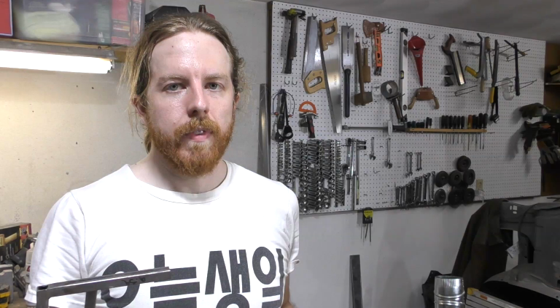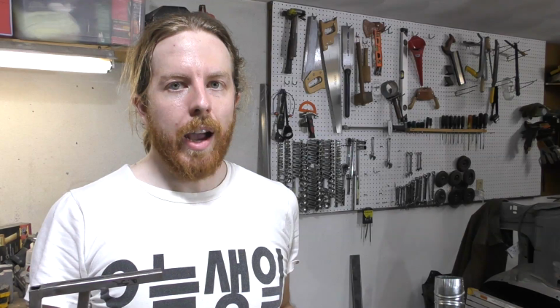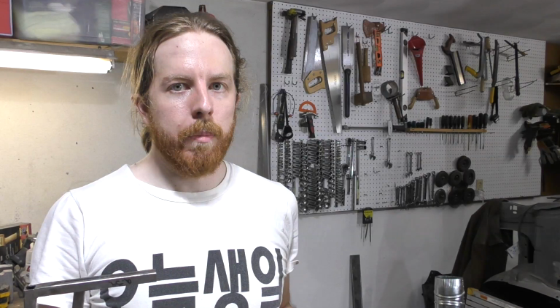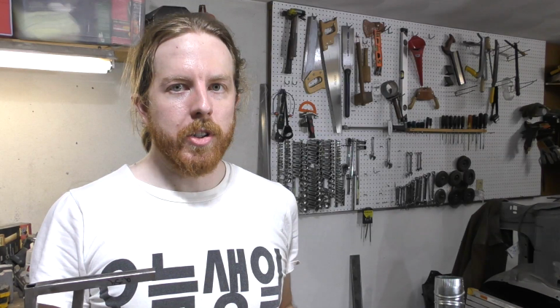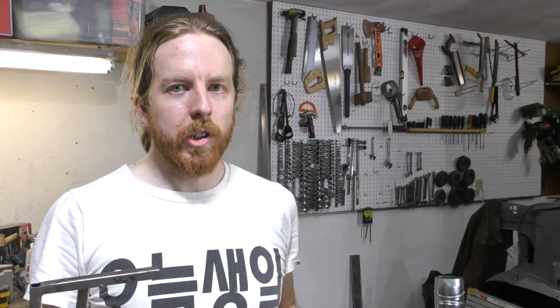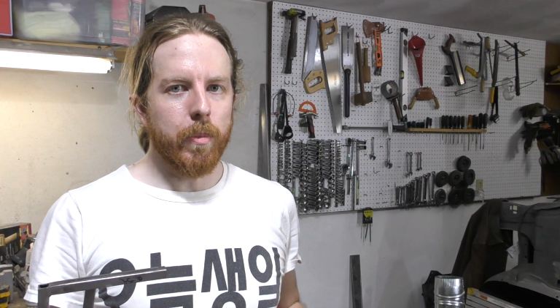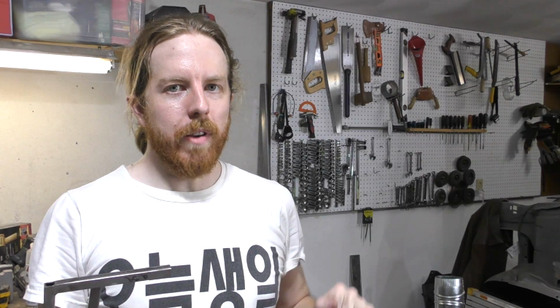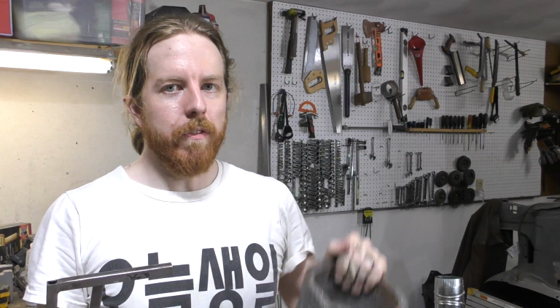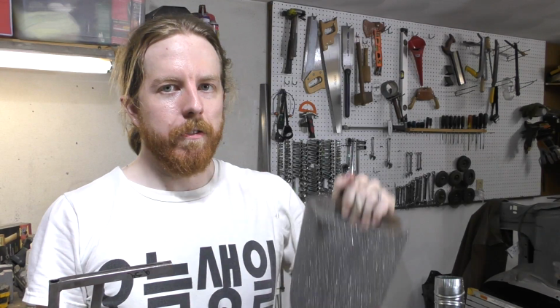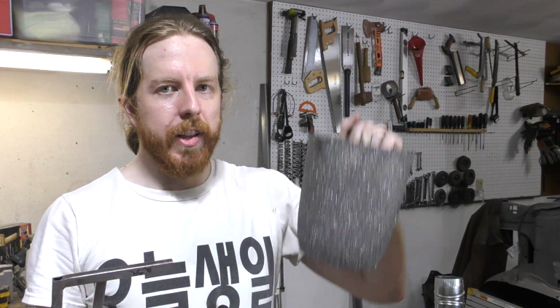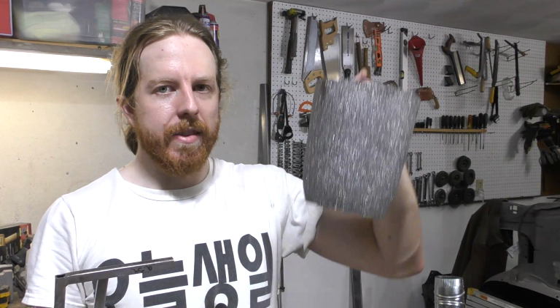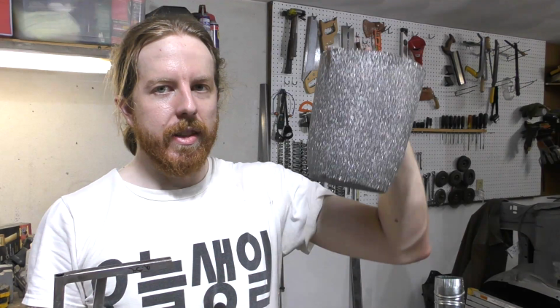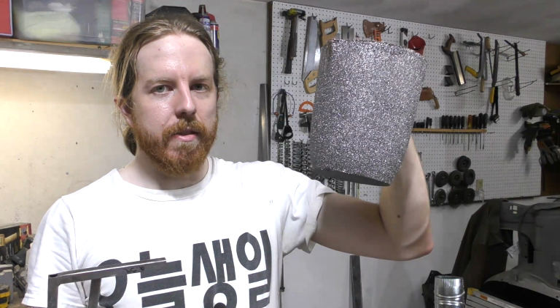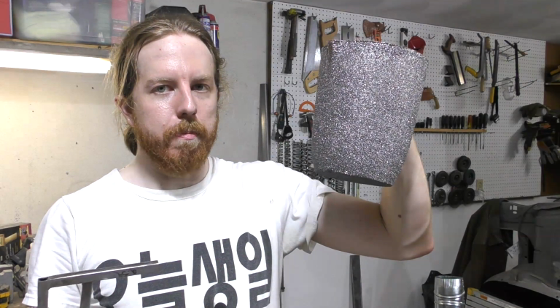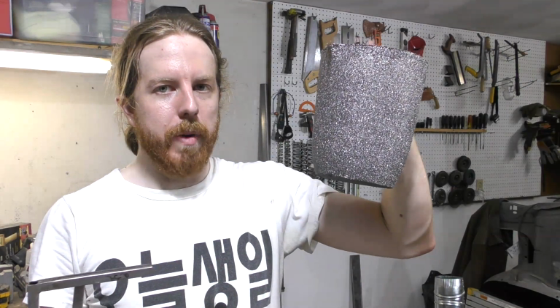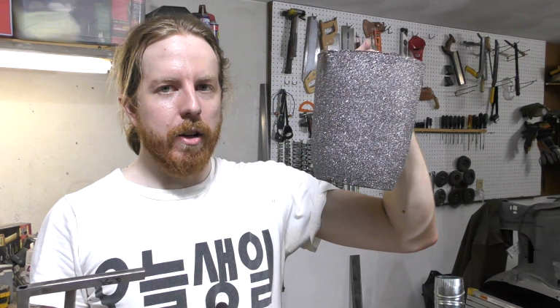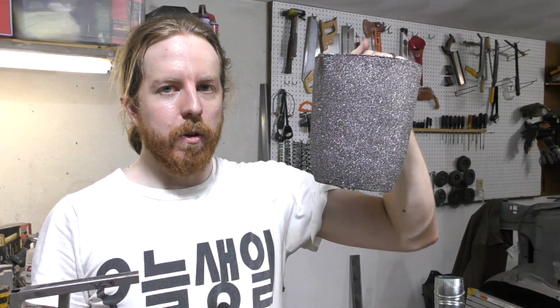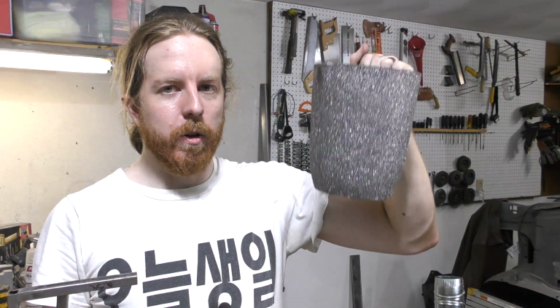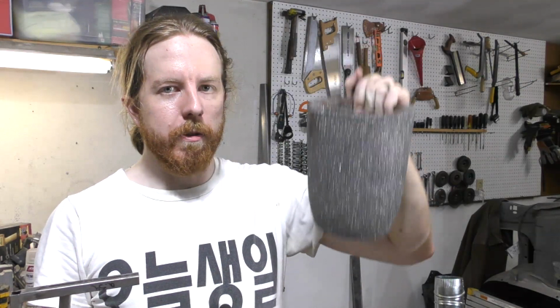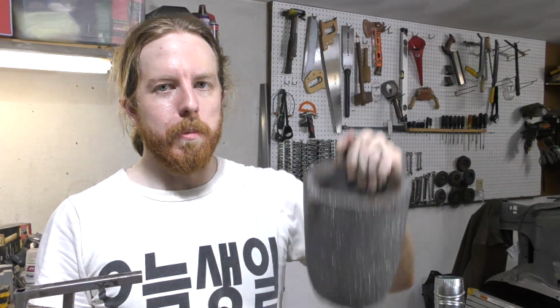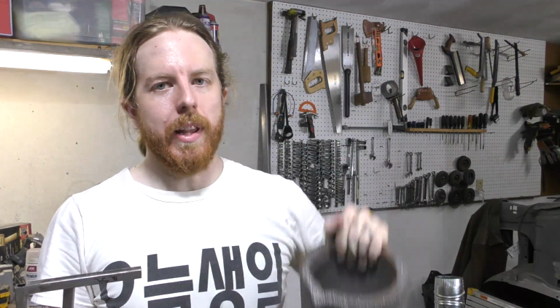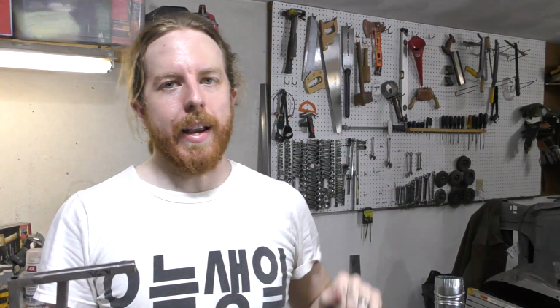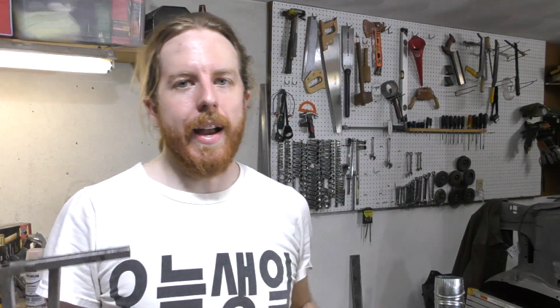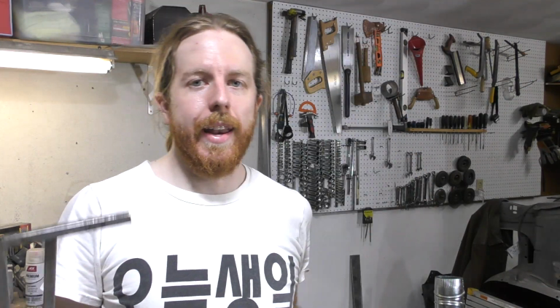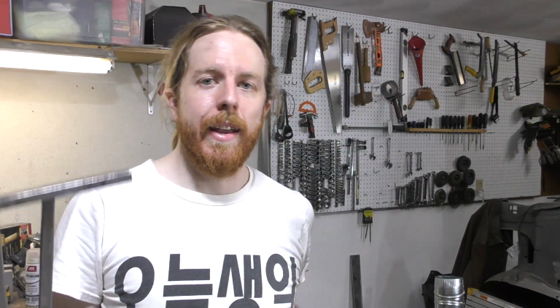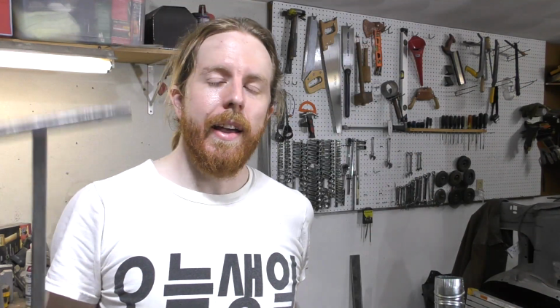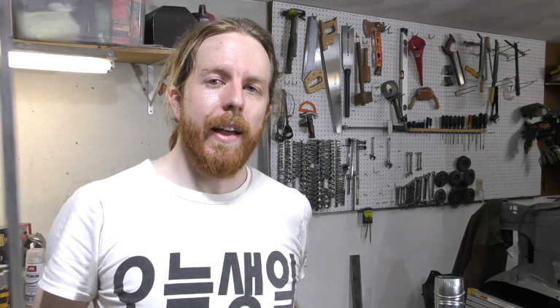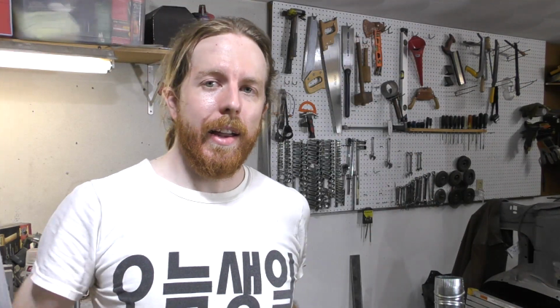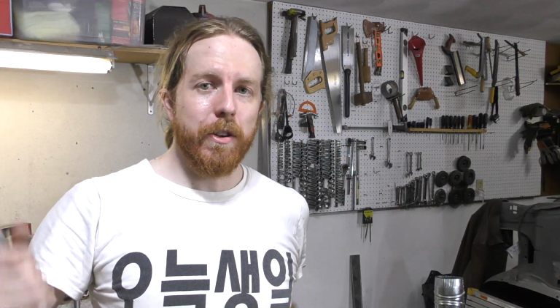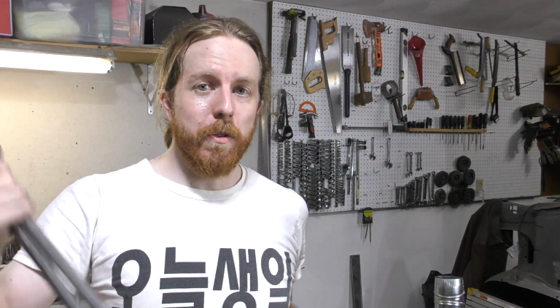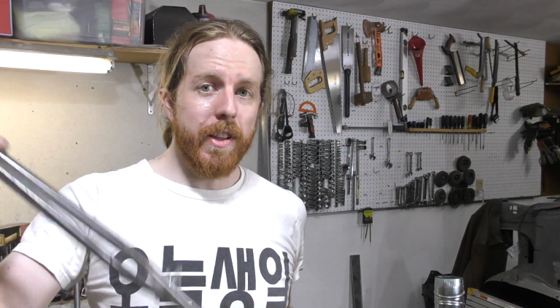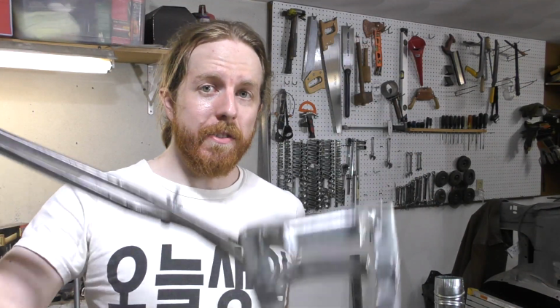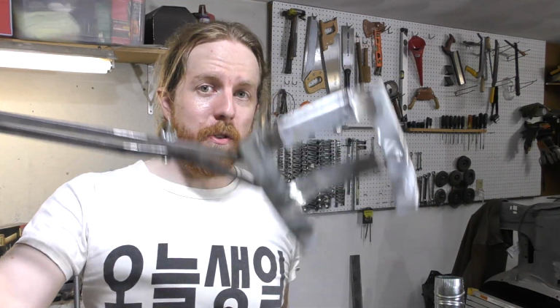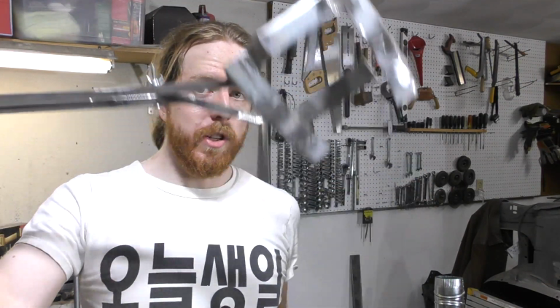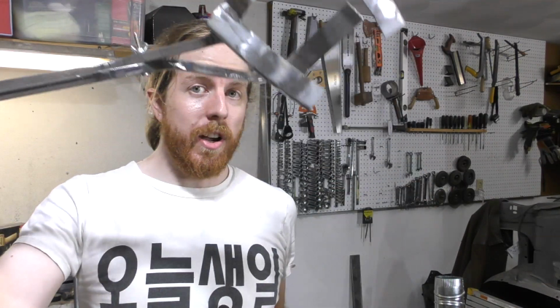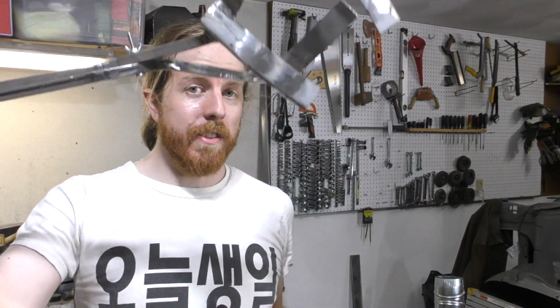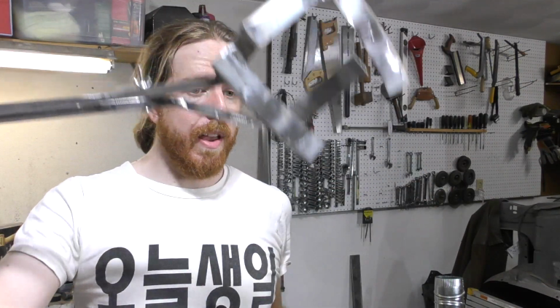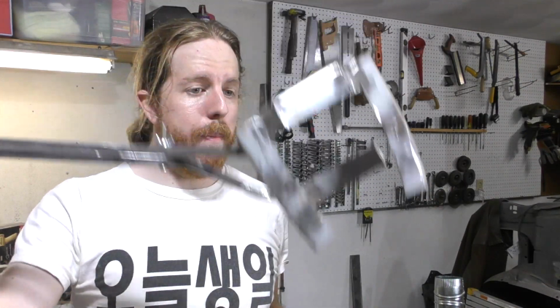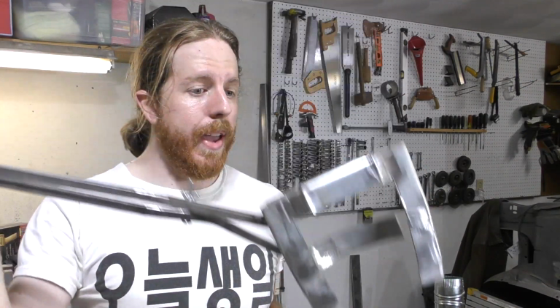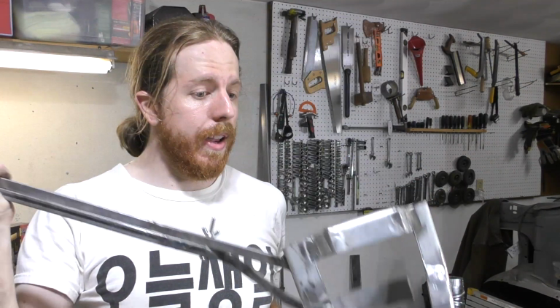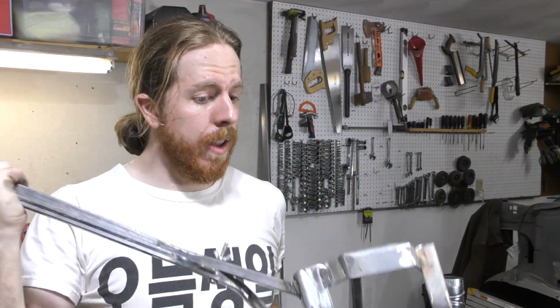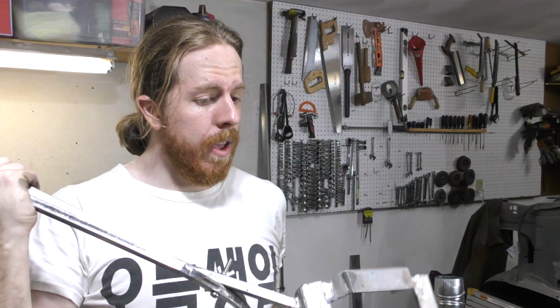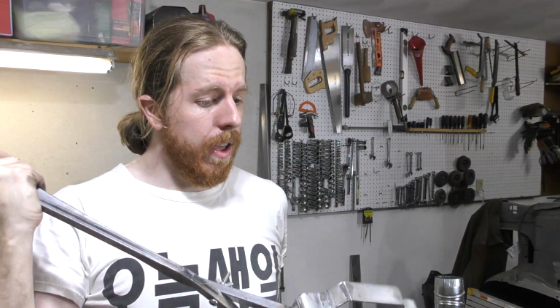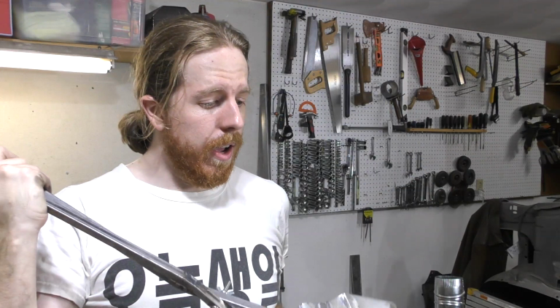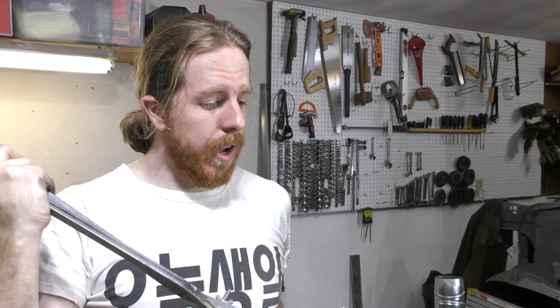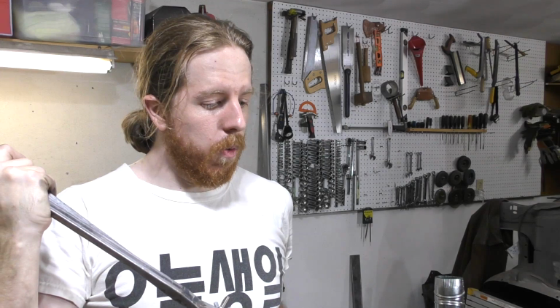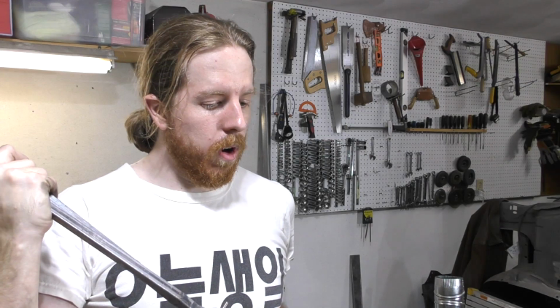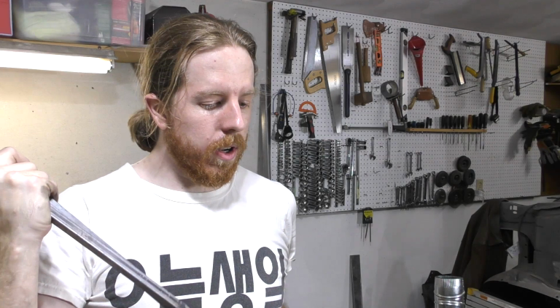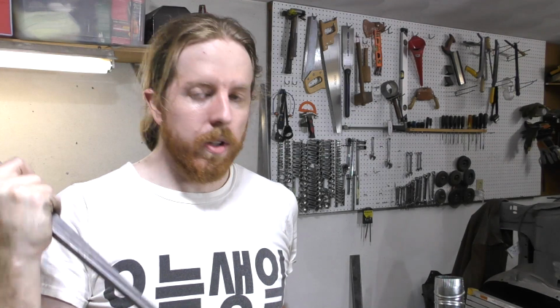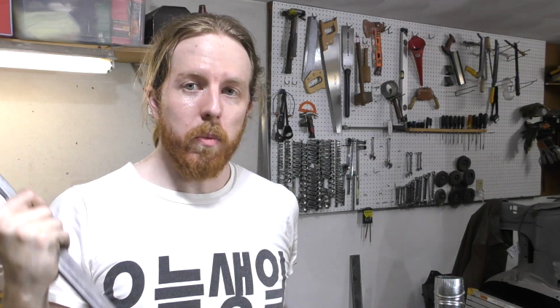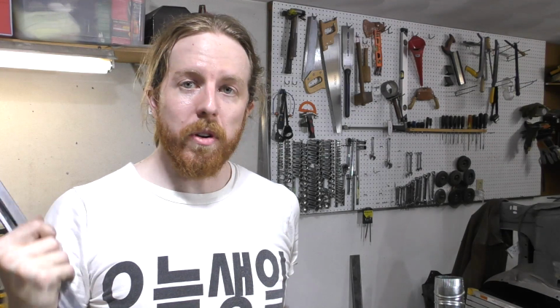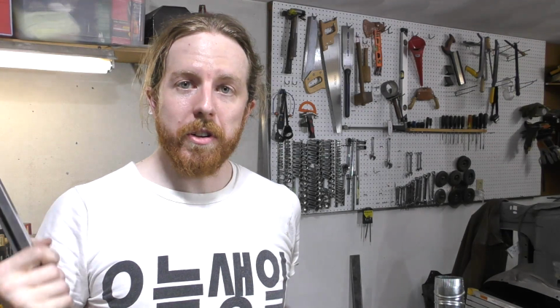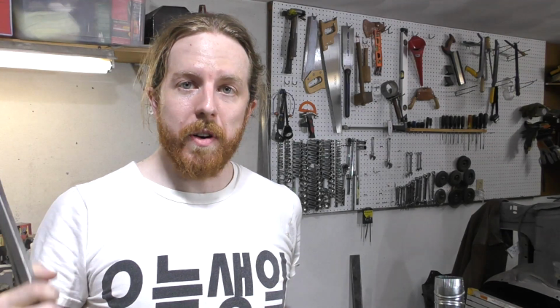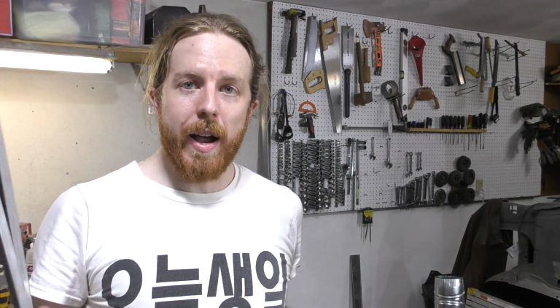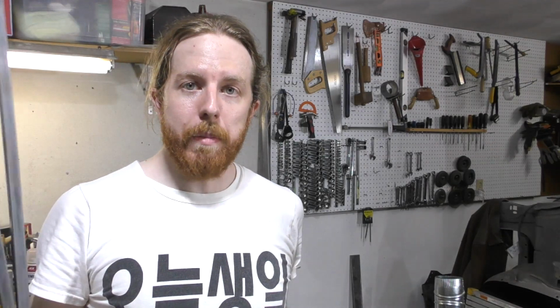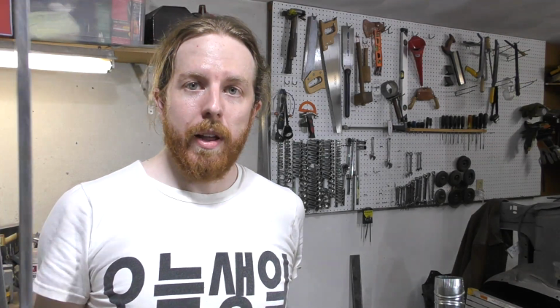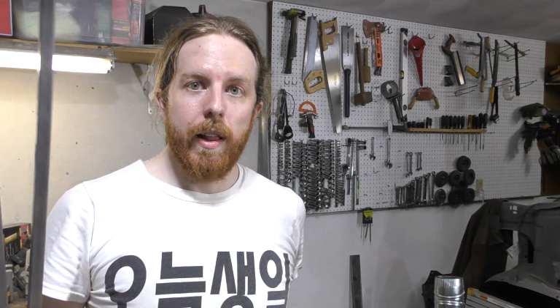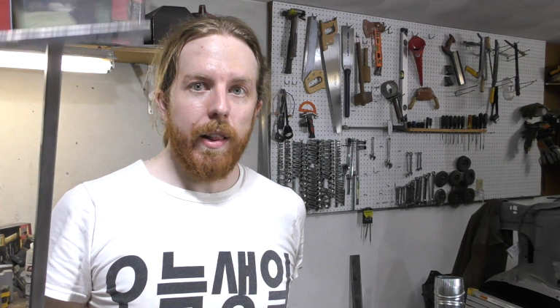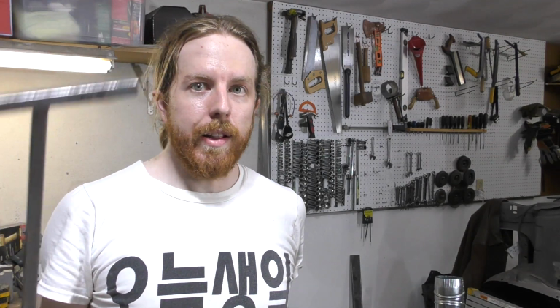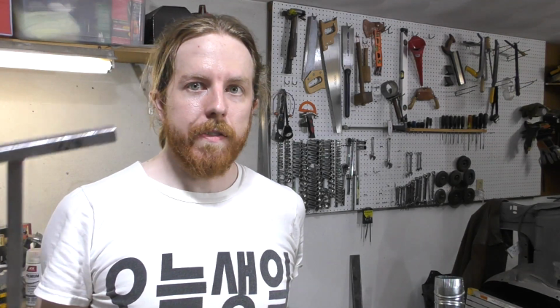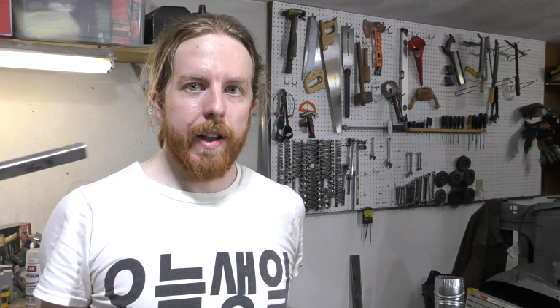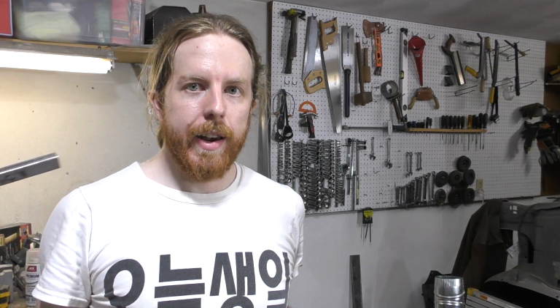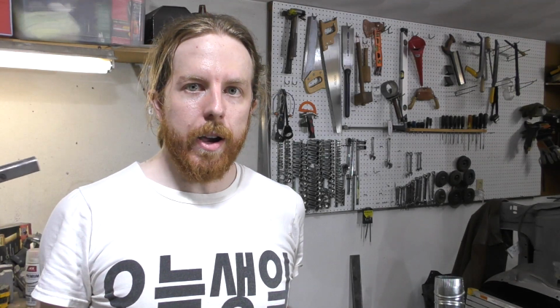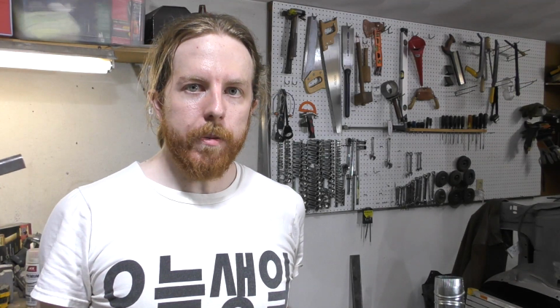How much aluminum fits in this big new crucible I got, and do these new tongs I made work worth a crap? Let's find out.